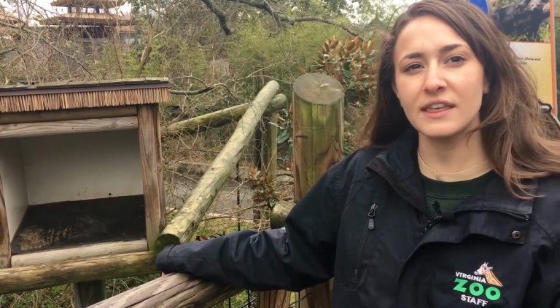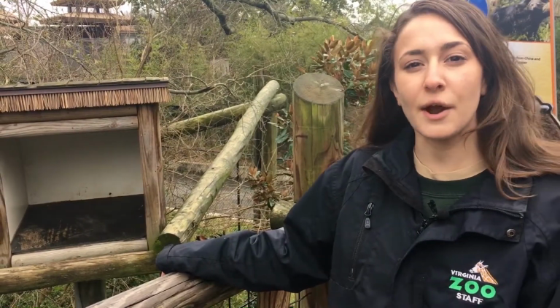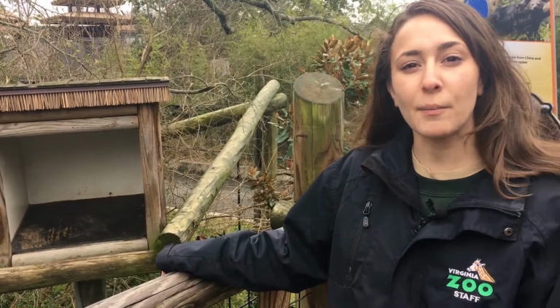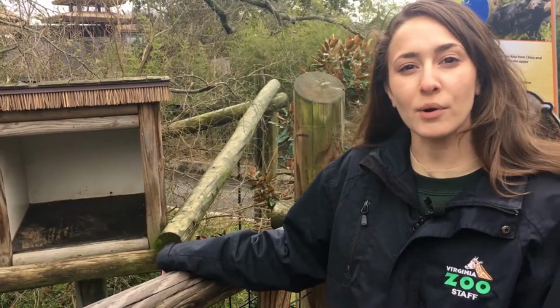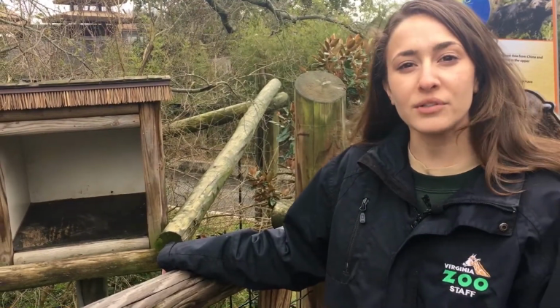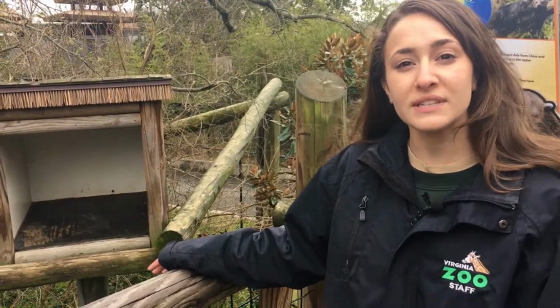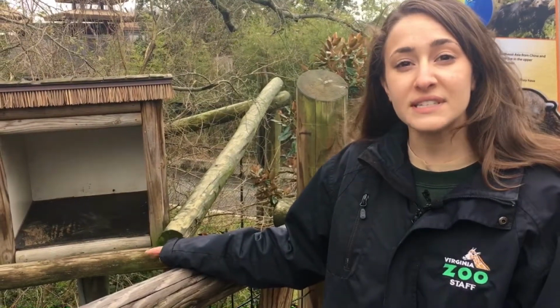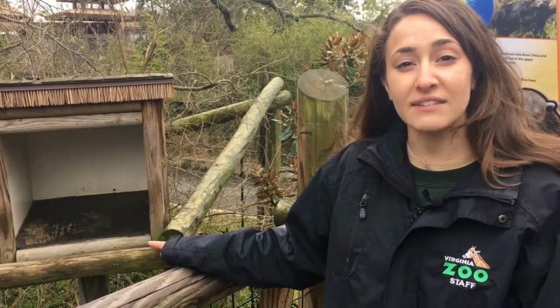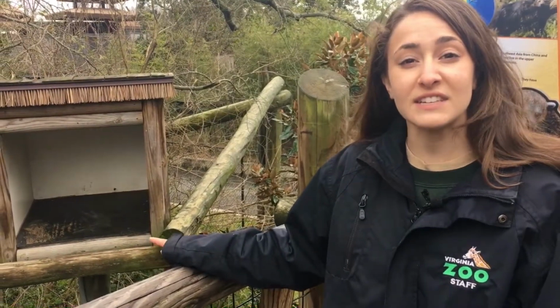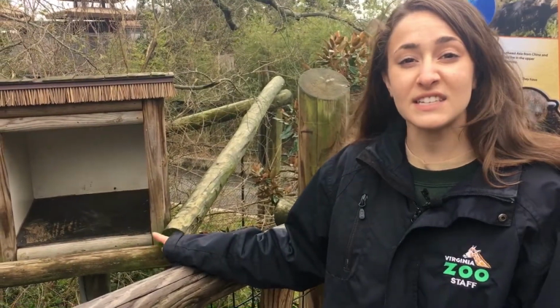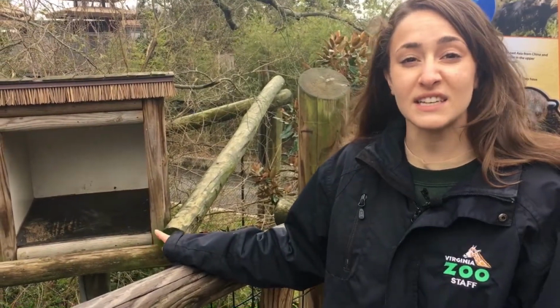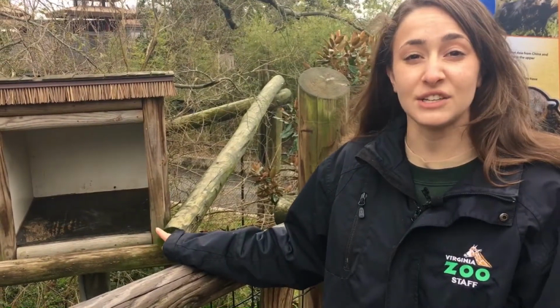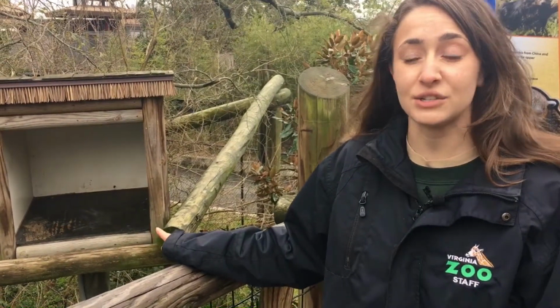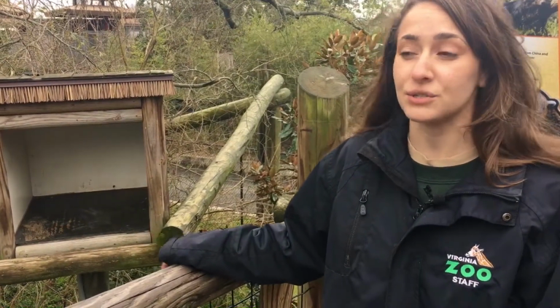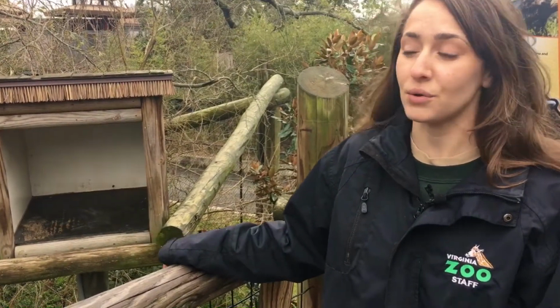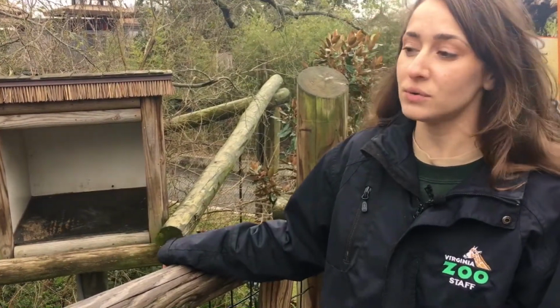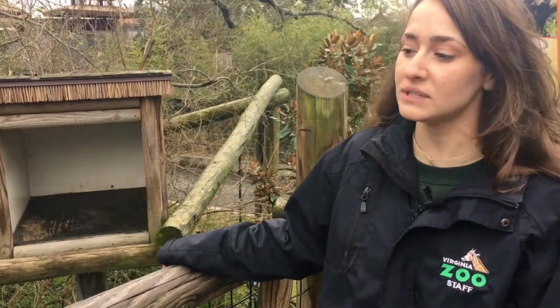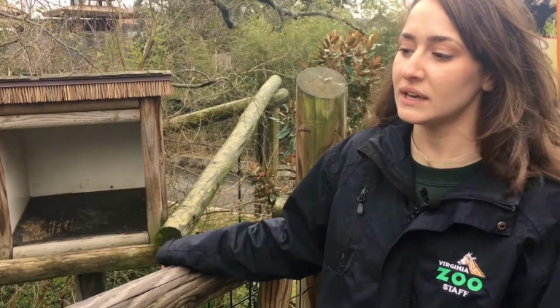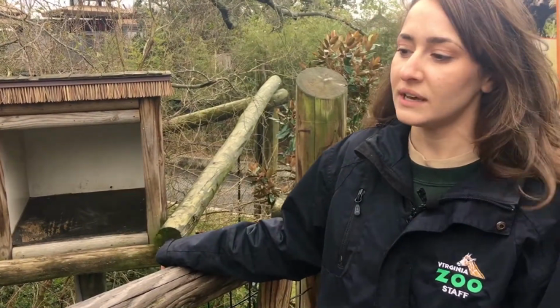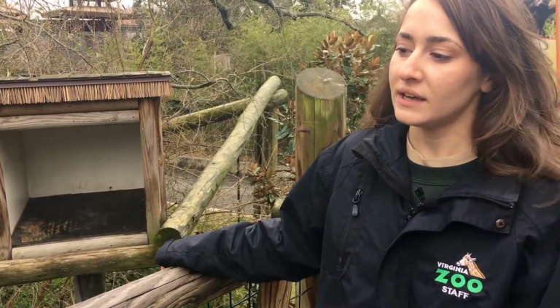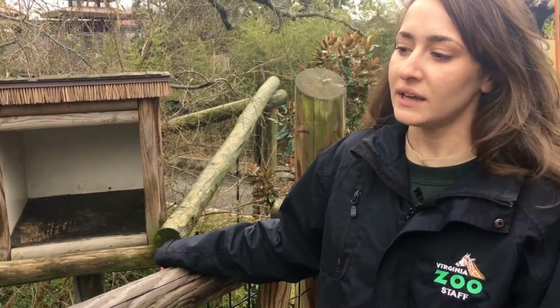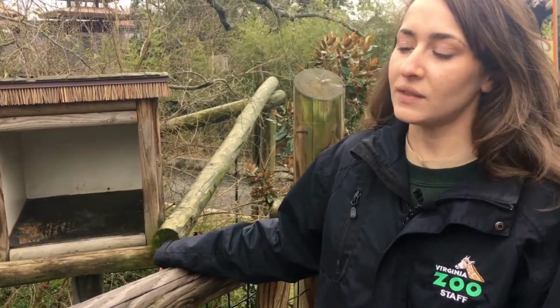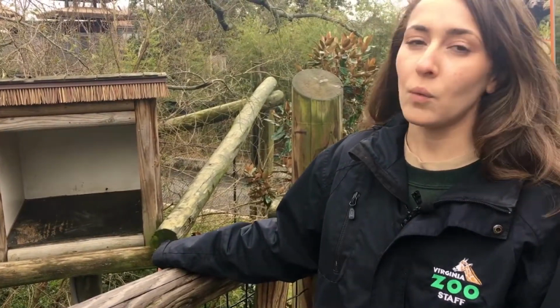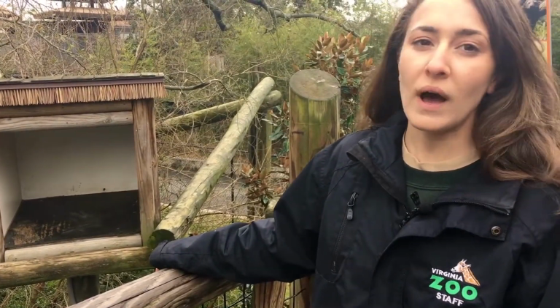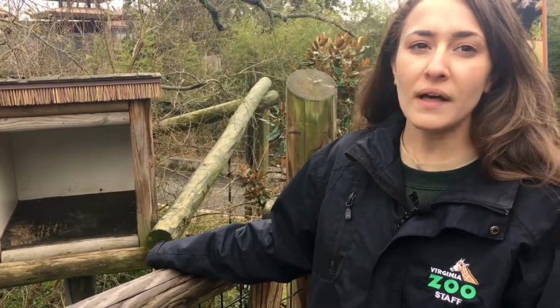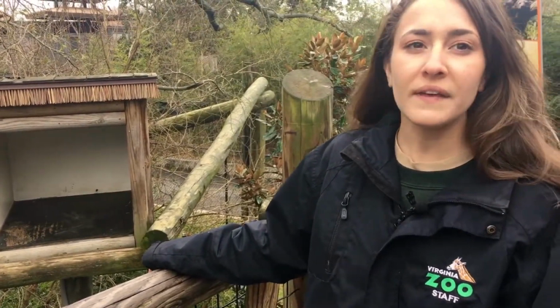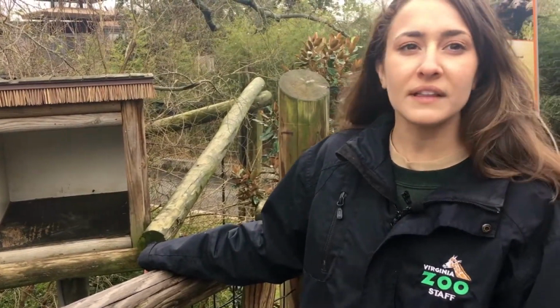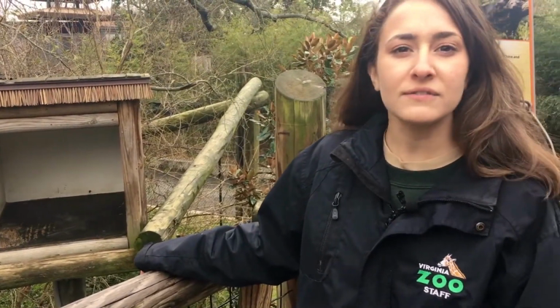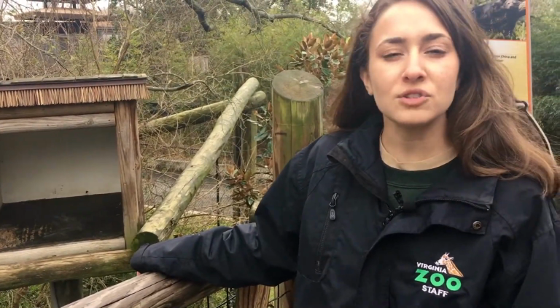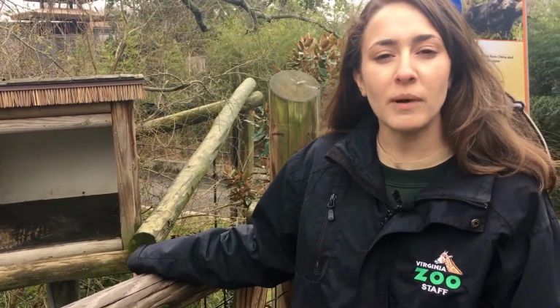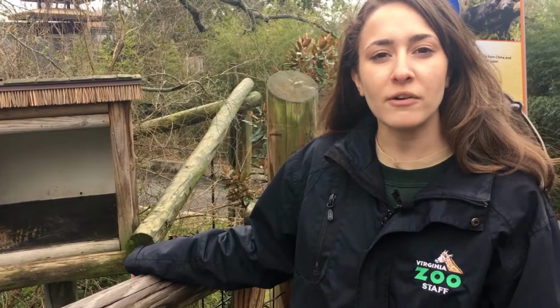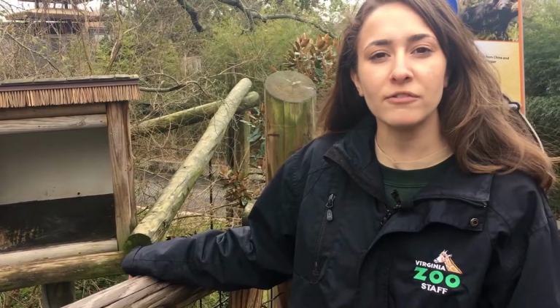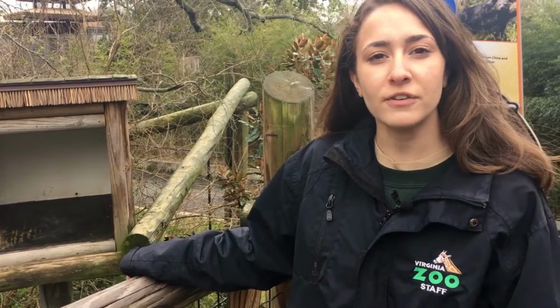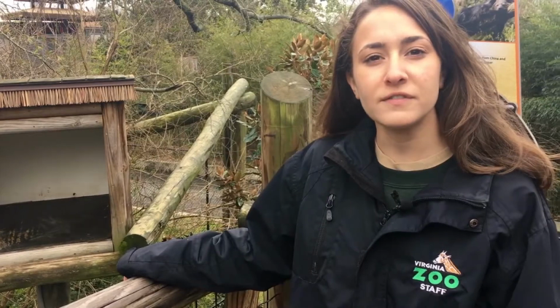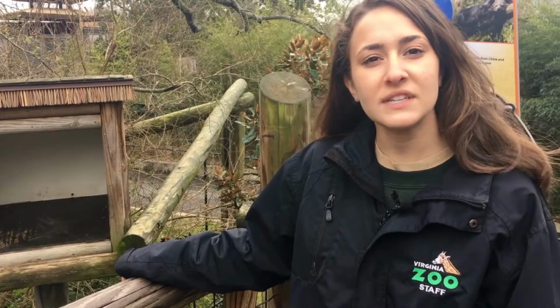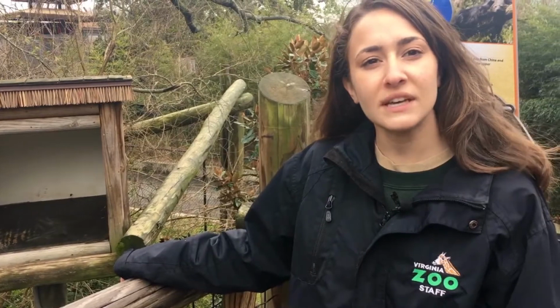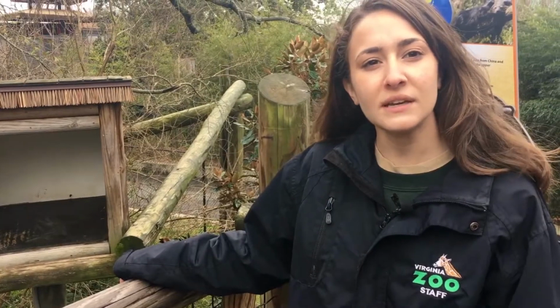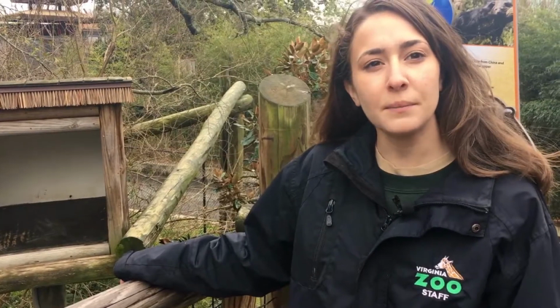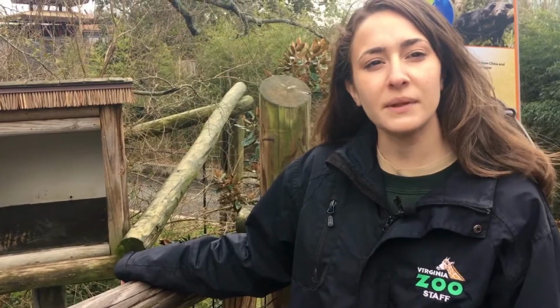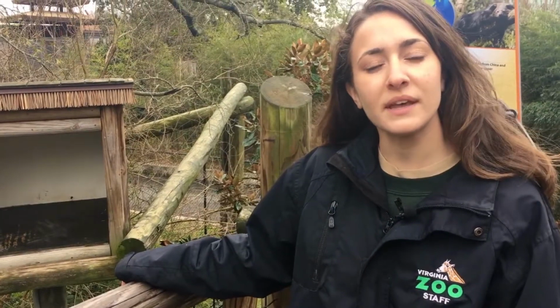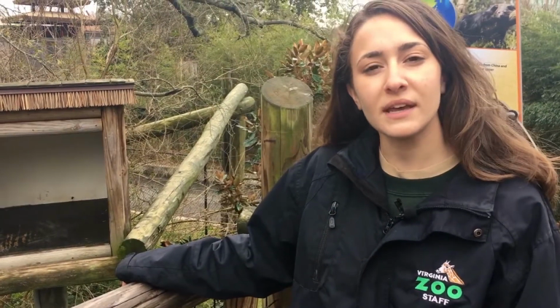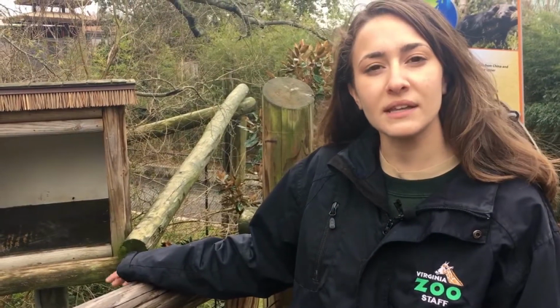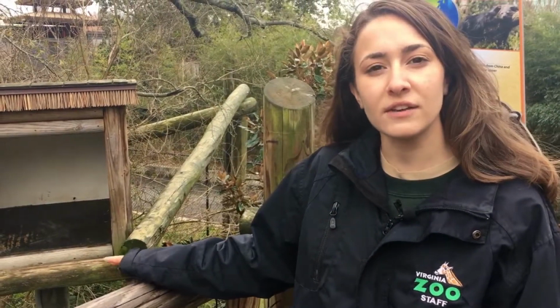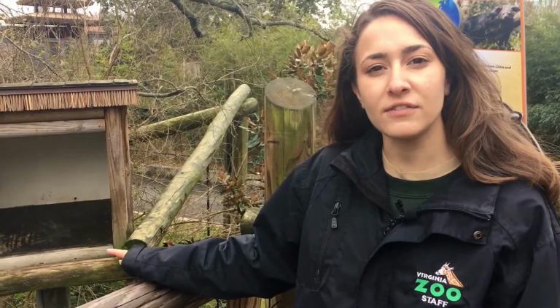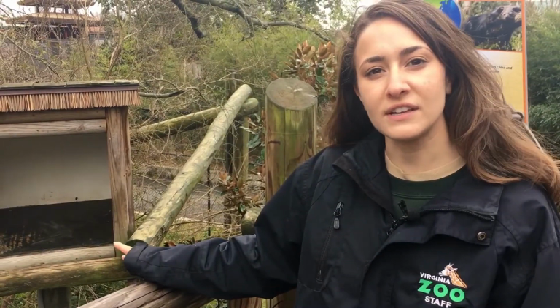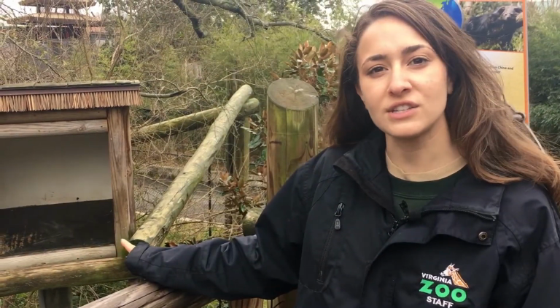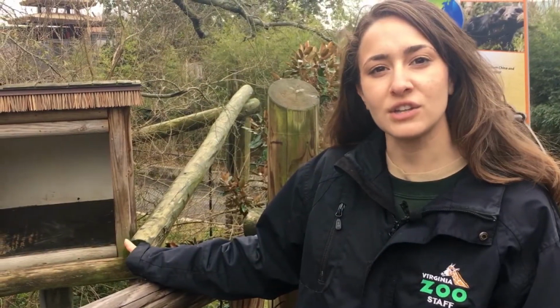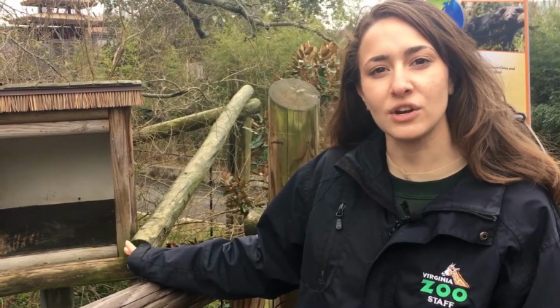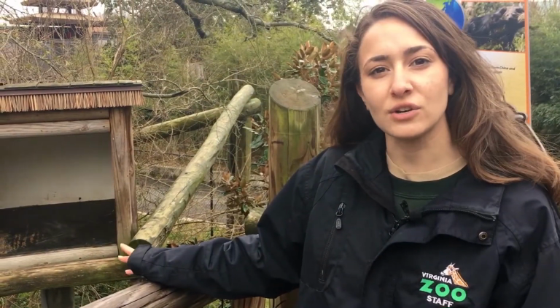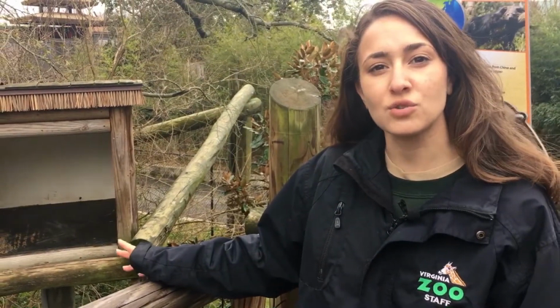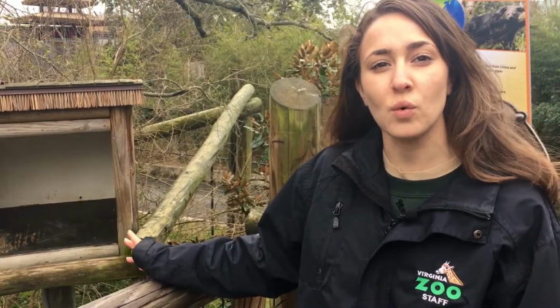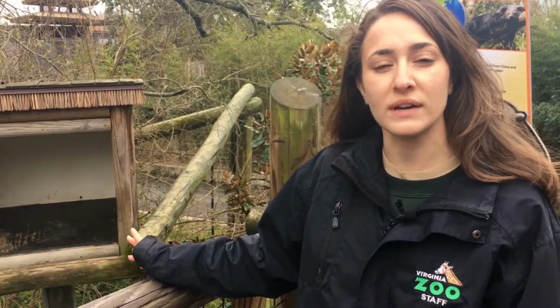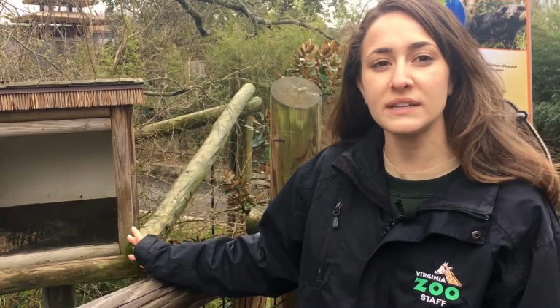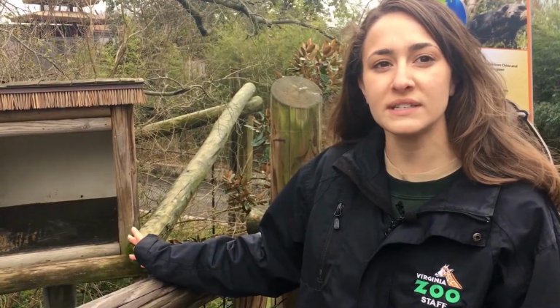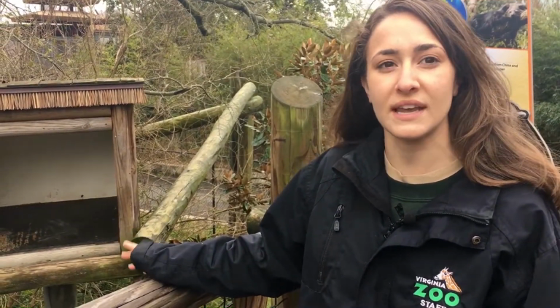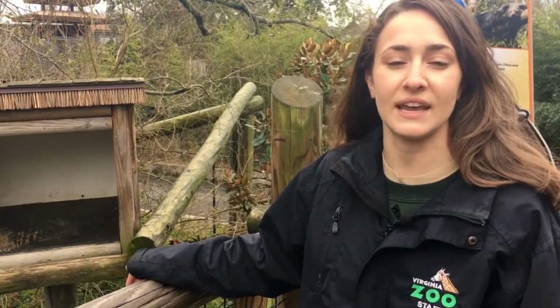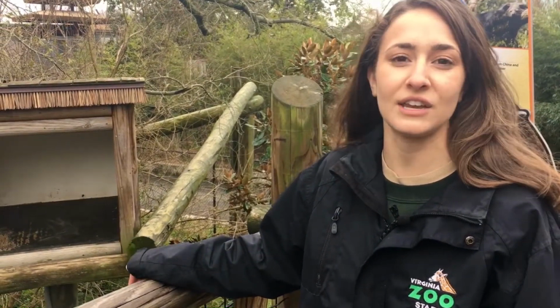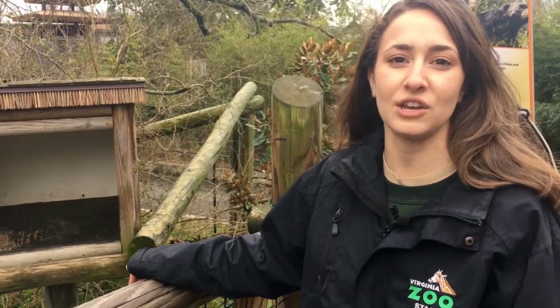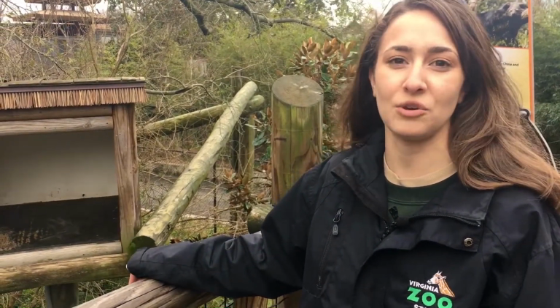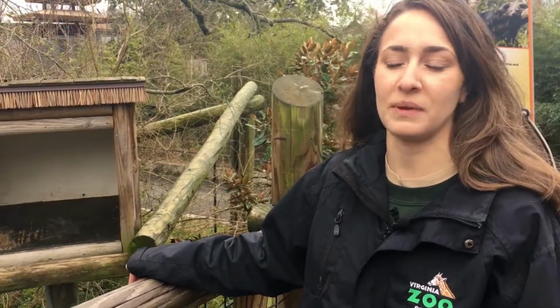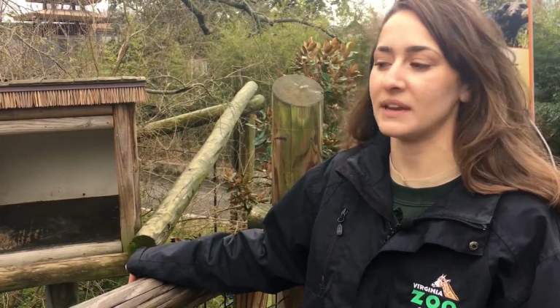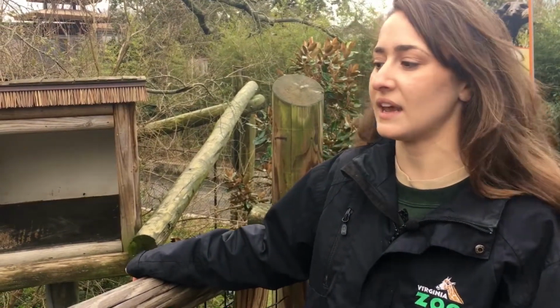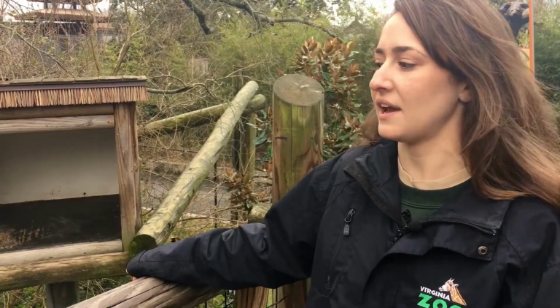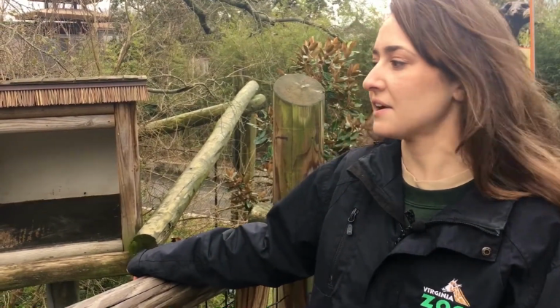They are both 17 years old. In the wild they live to about 15, but they can live into their 20s in human care.